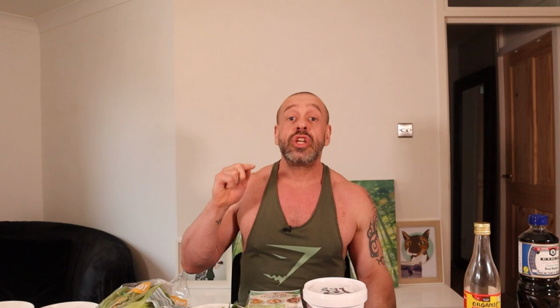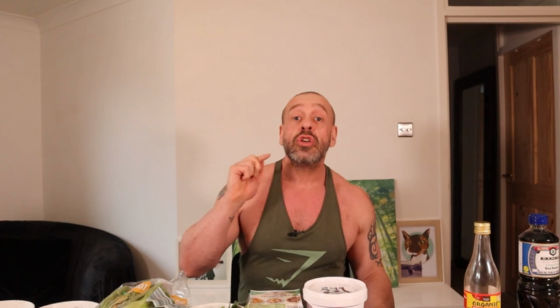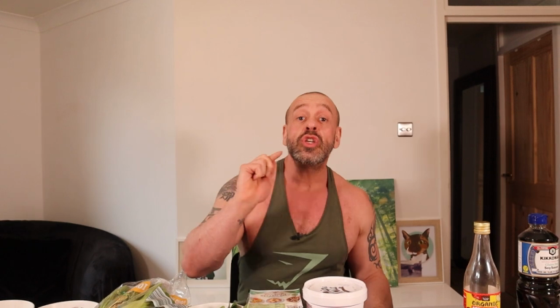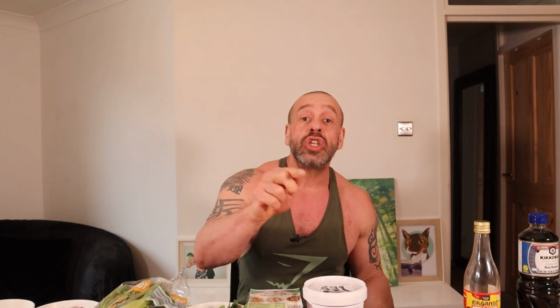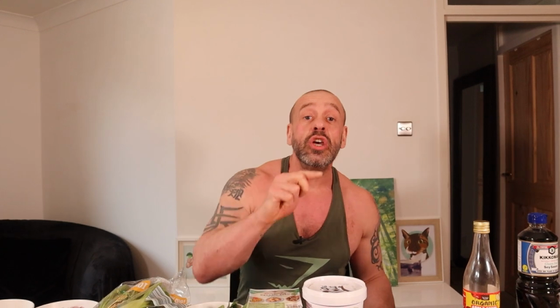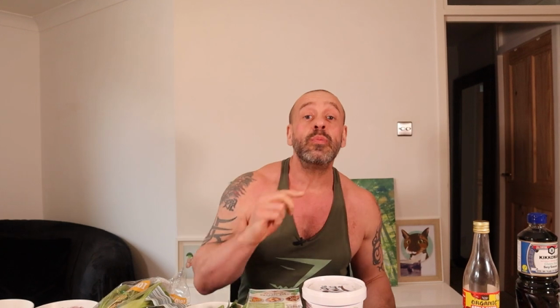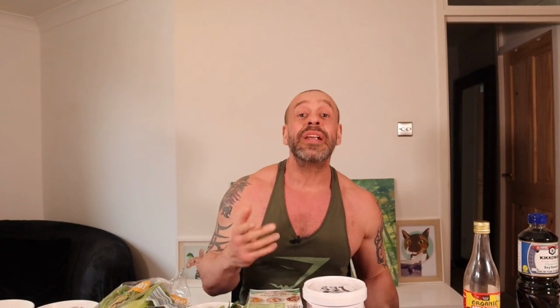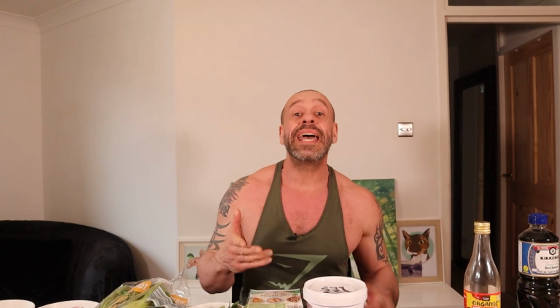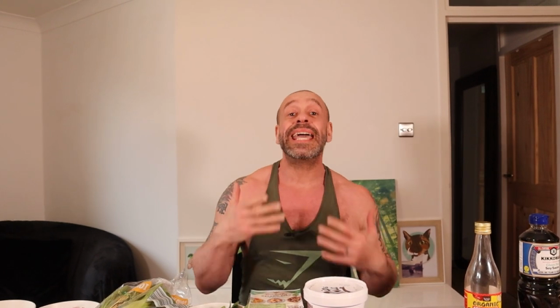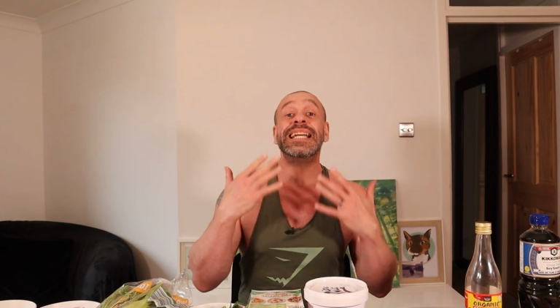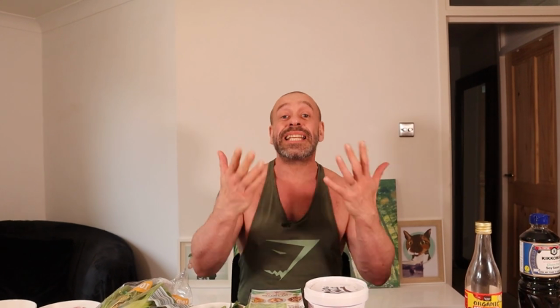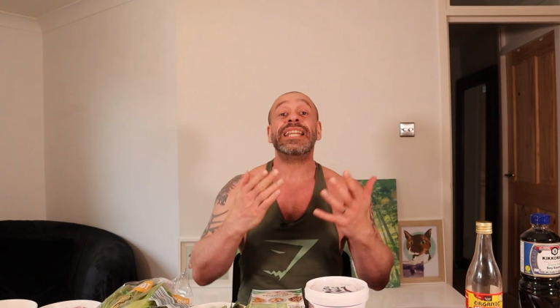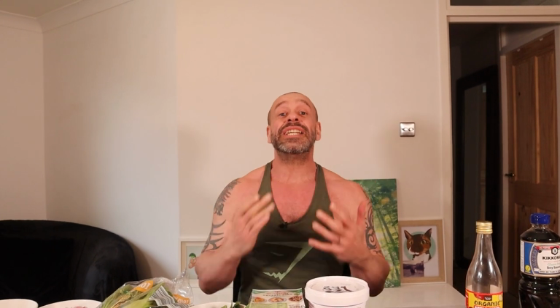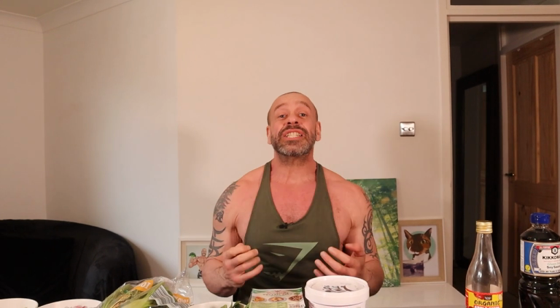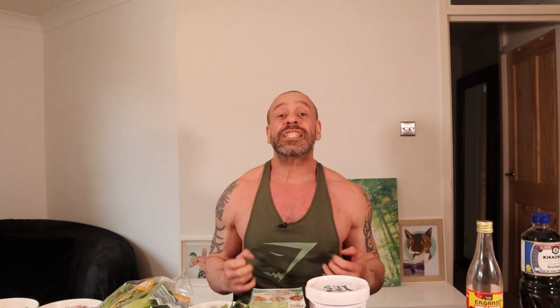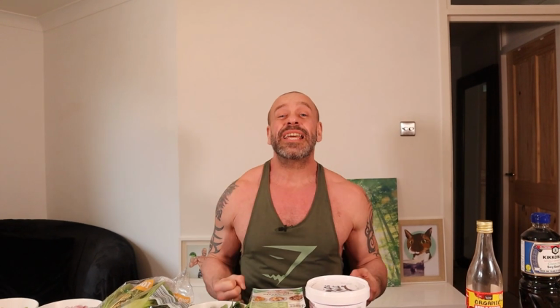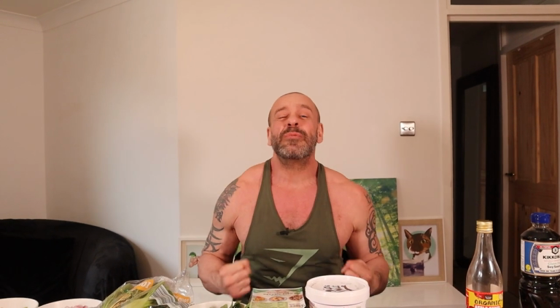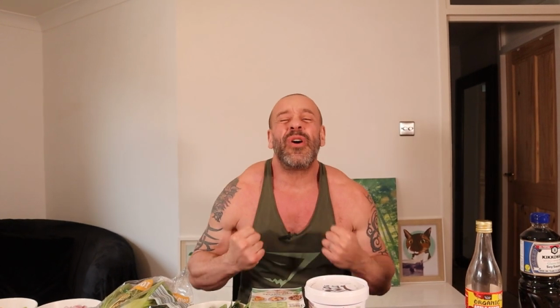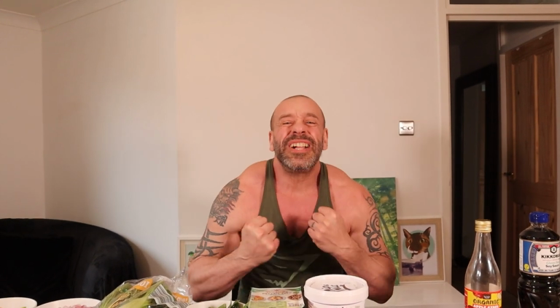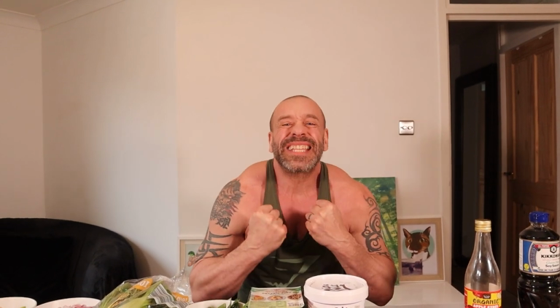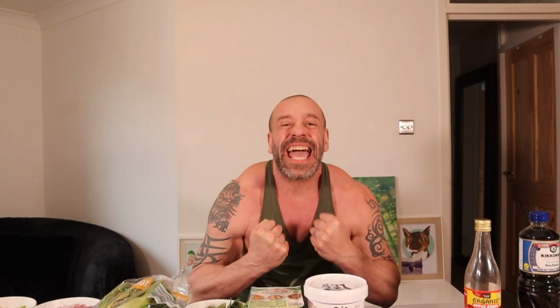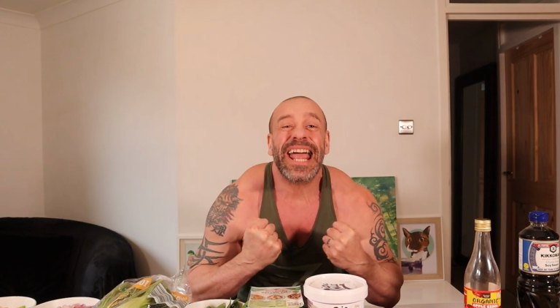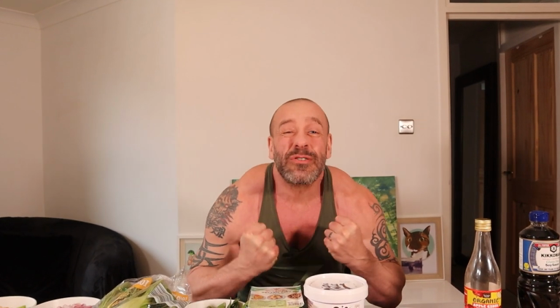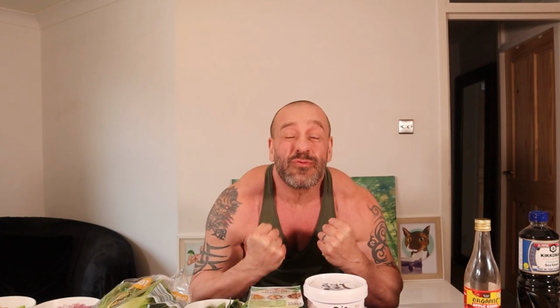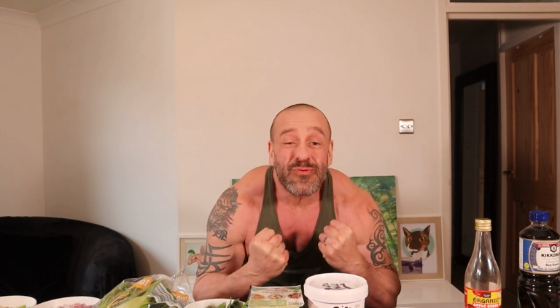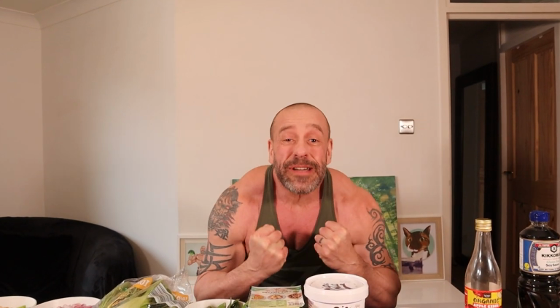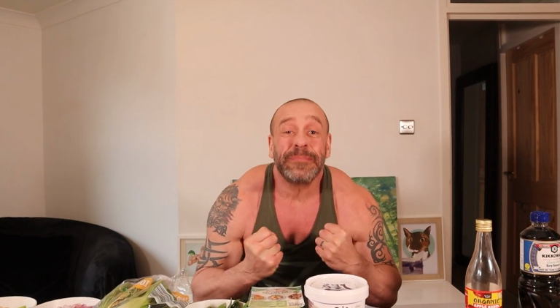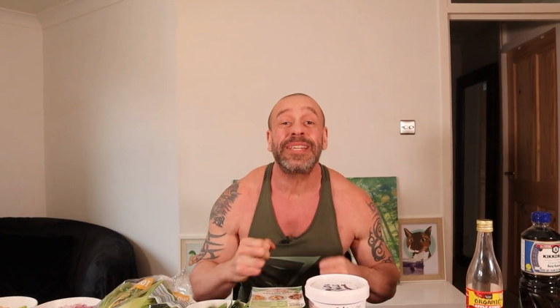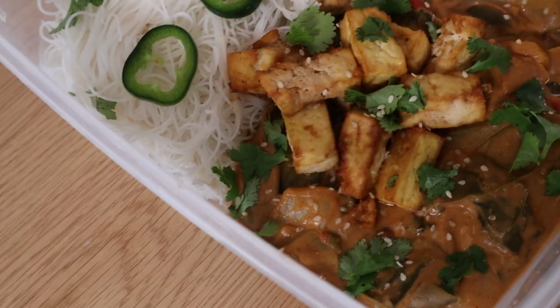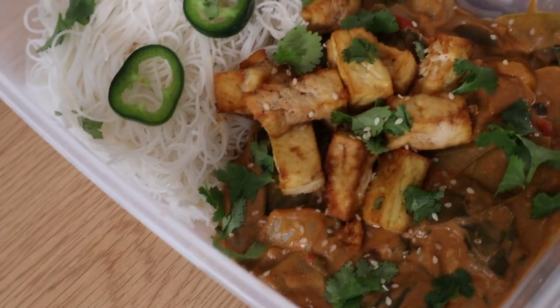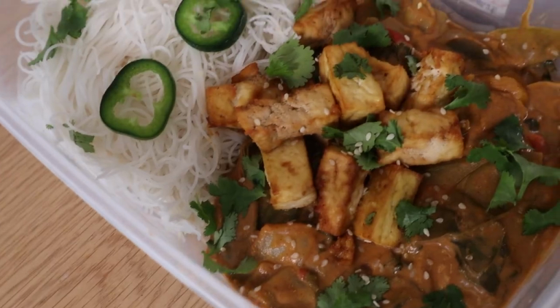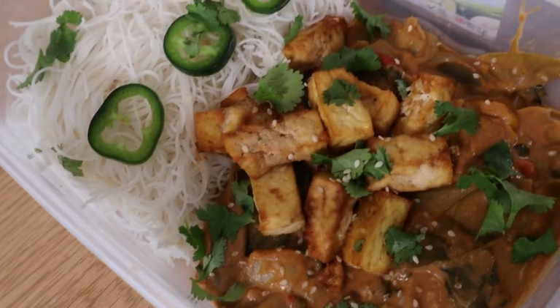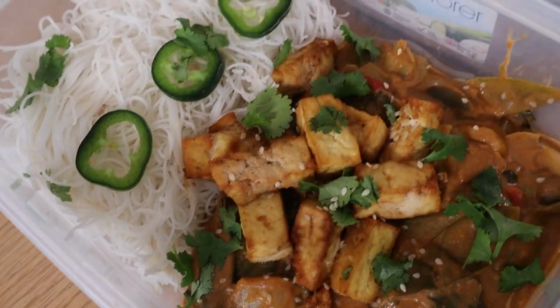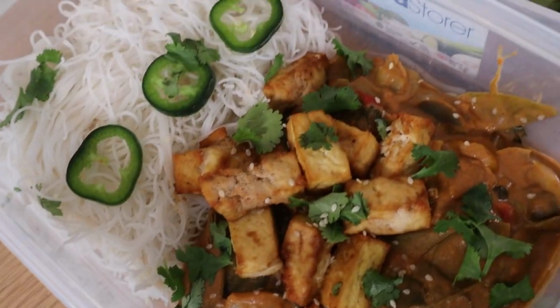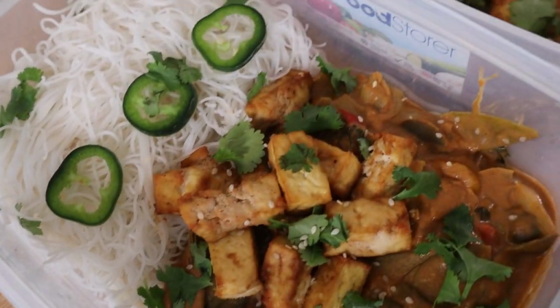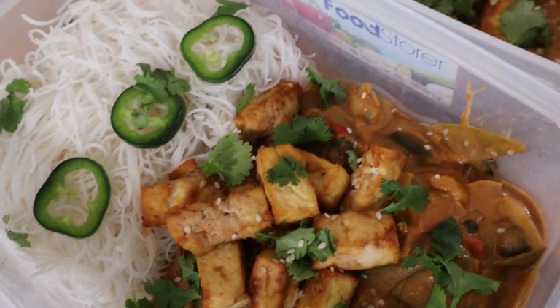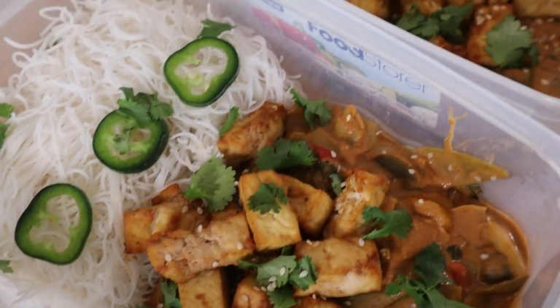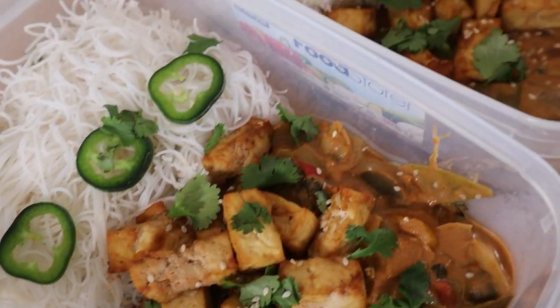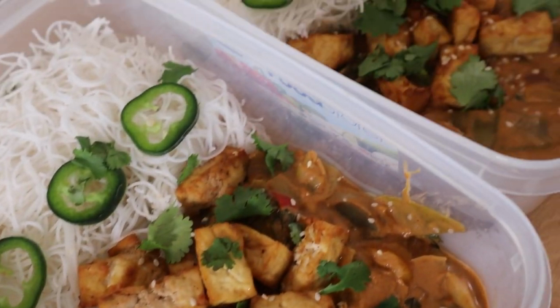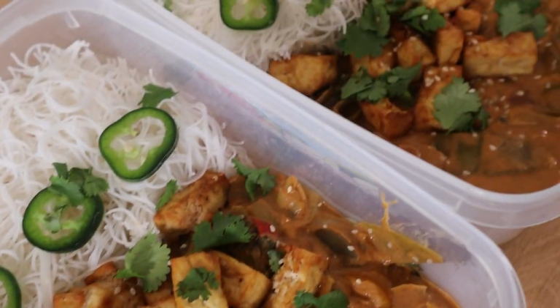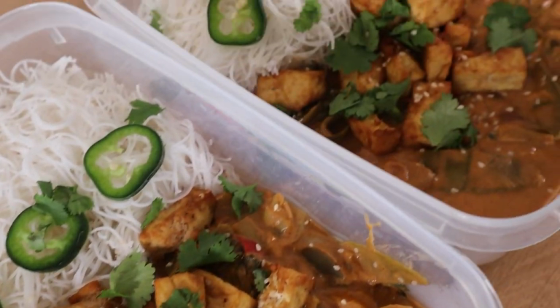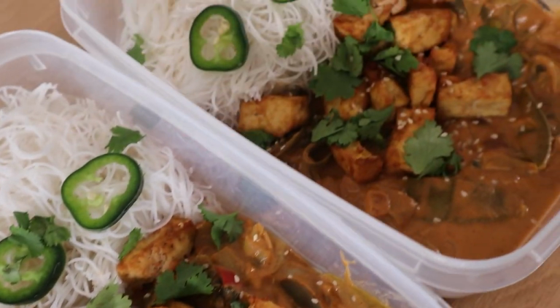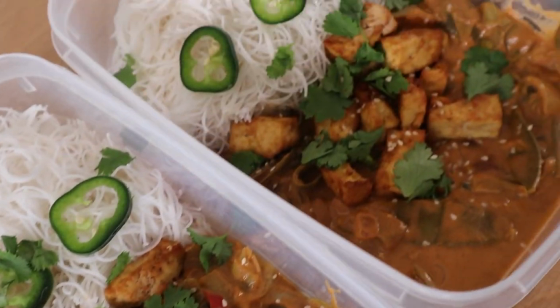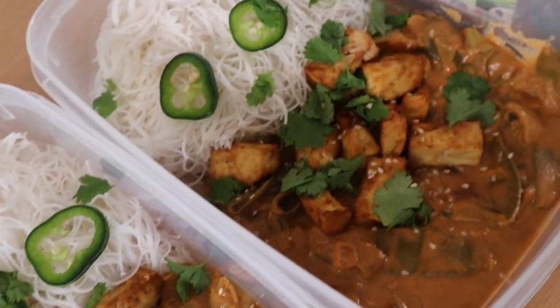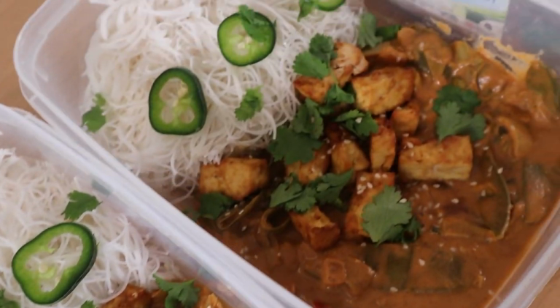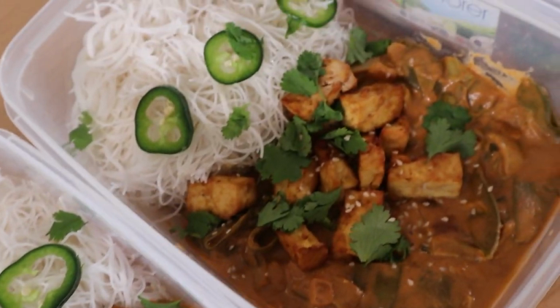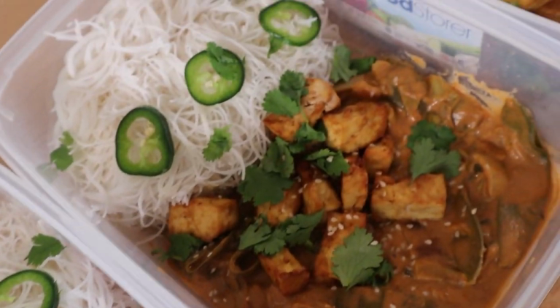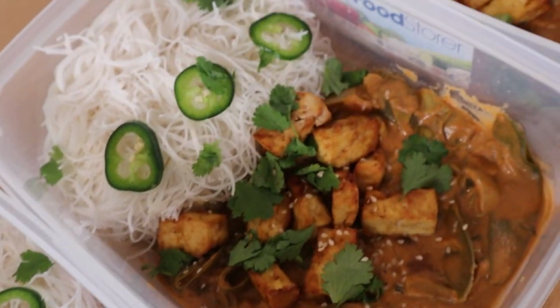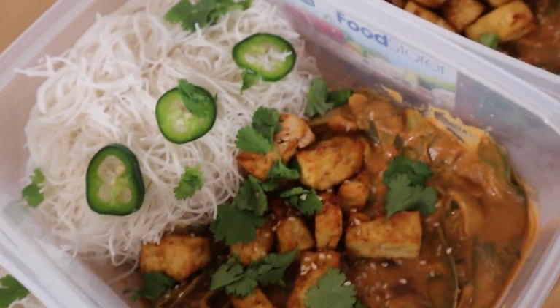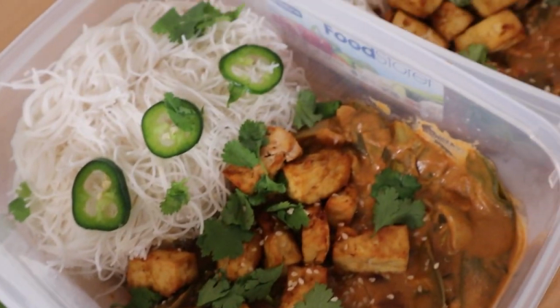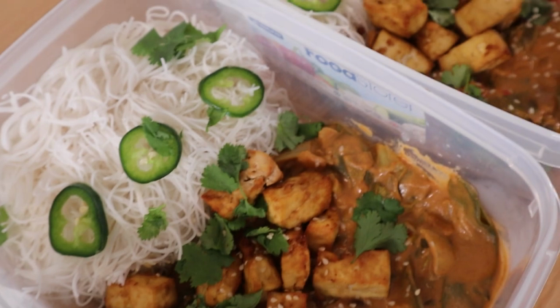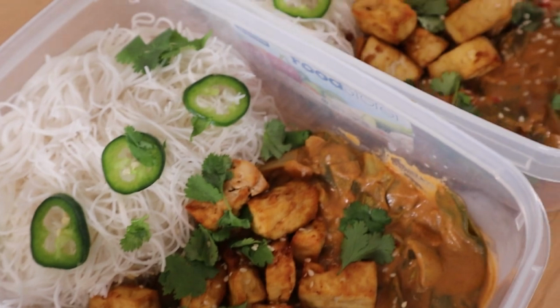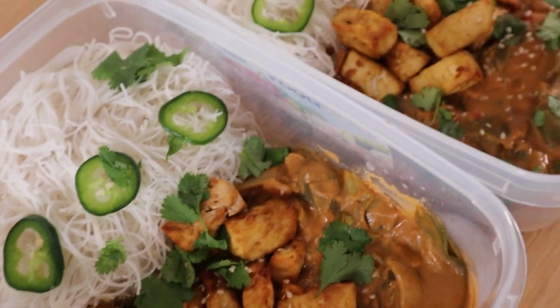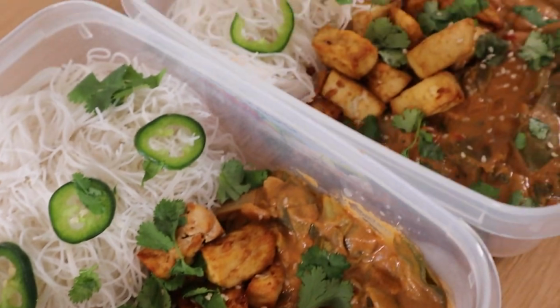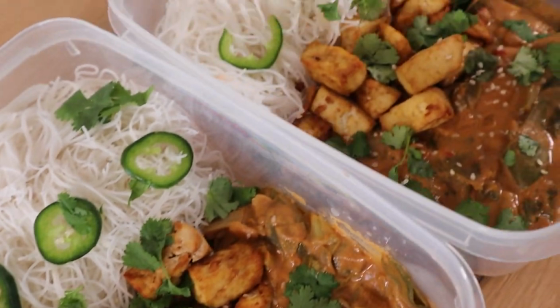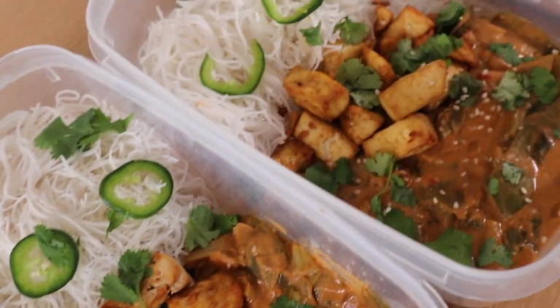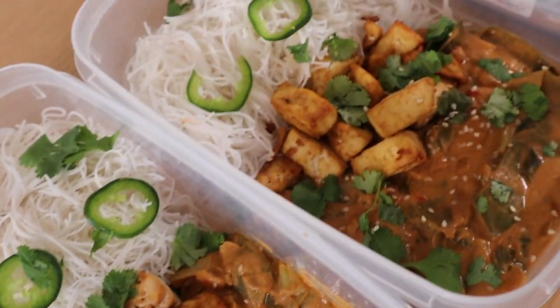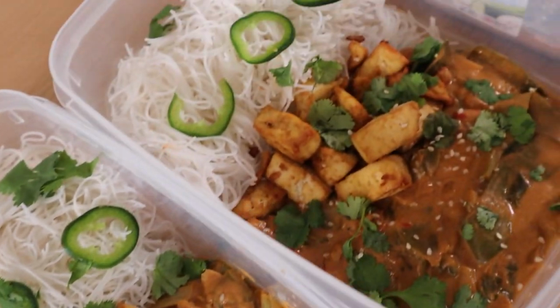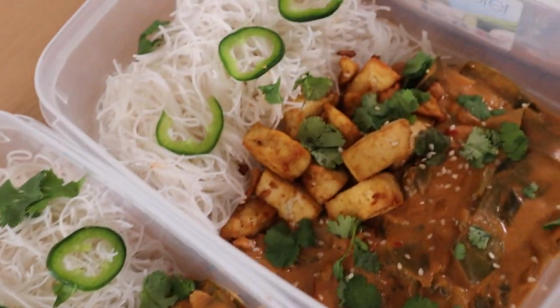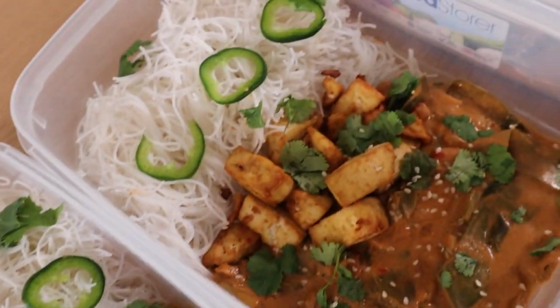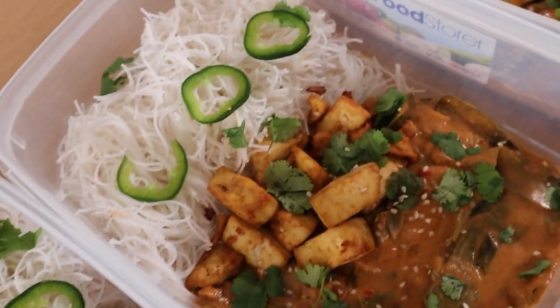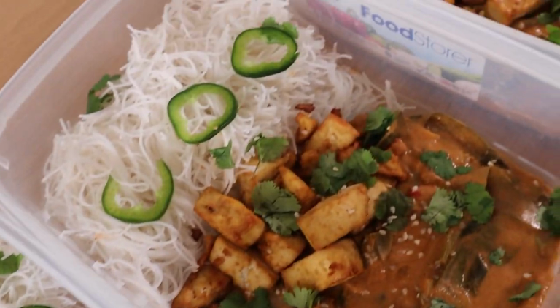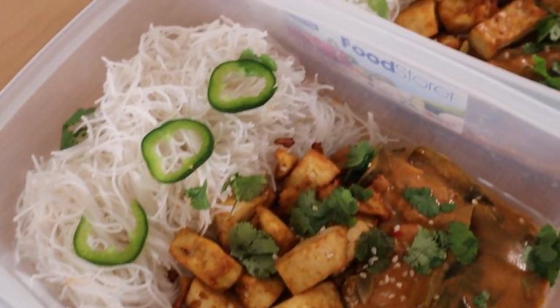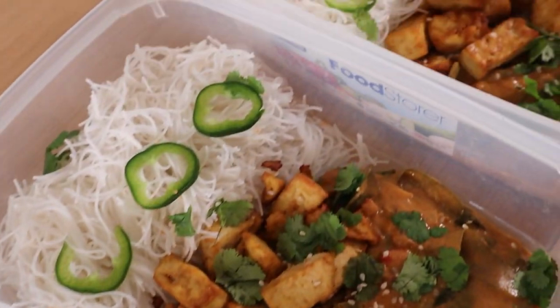Do you want to eat deliciously while getting ripped? Check out my whole foods plant-based tofu in hoisin sauce.